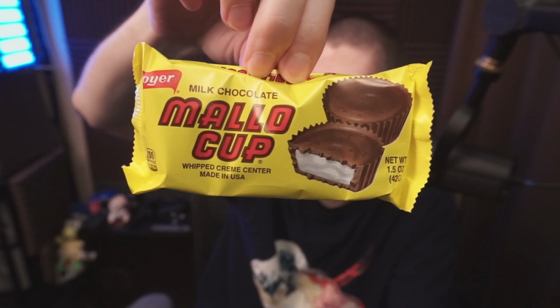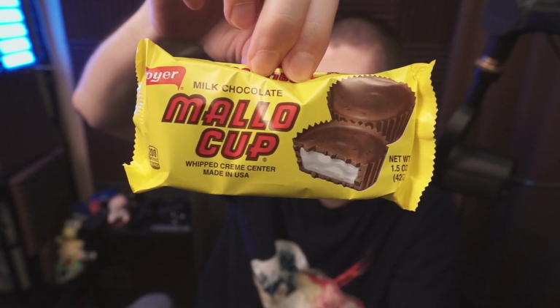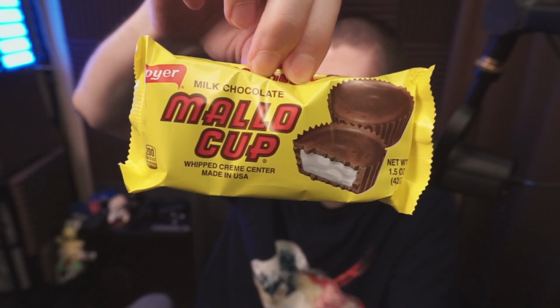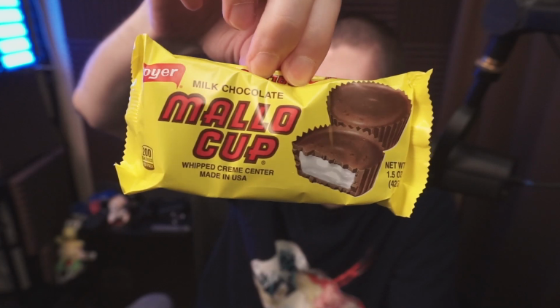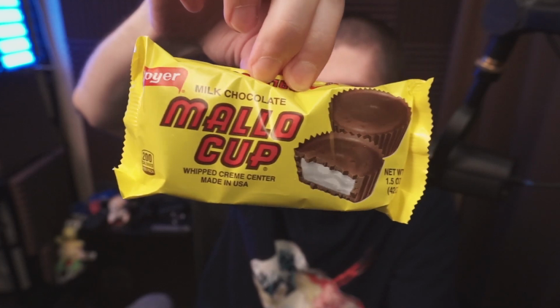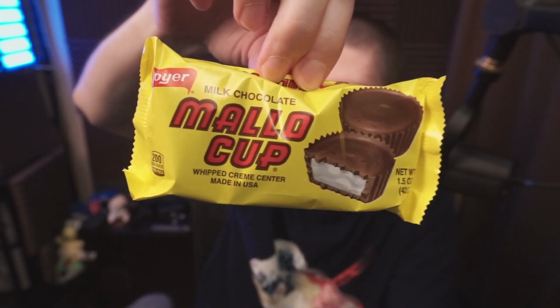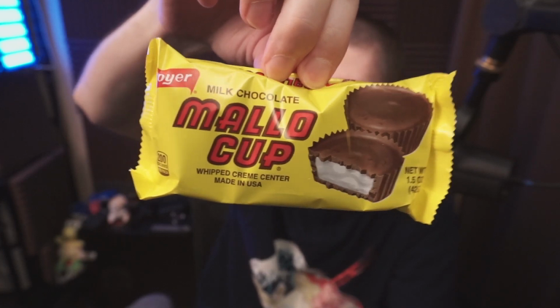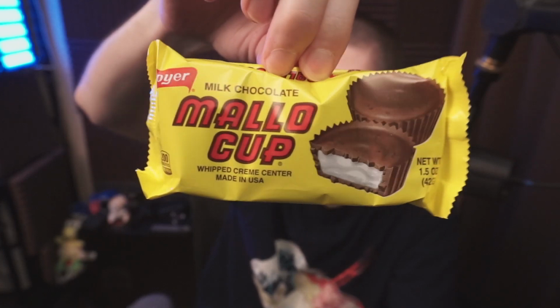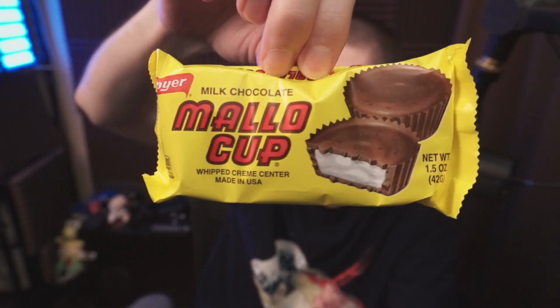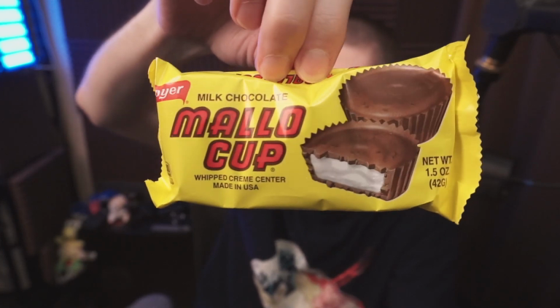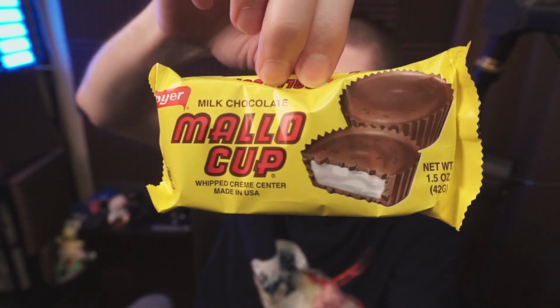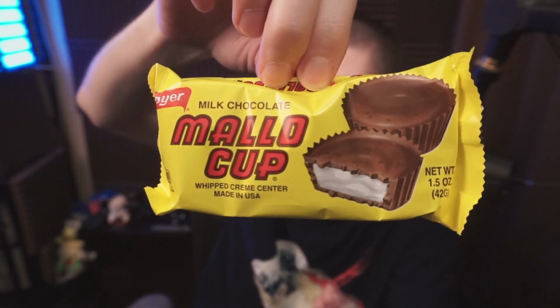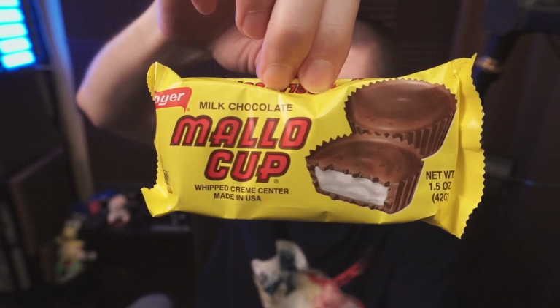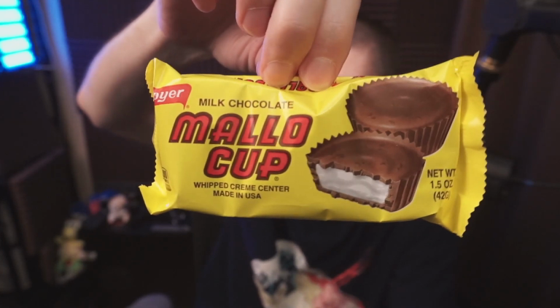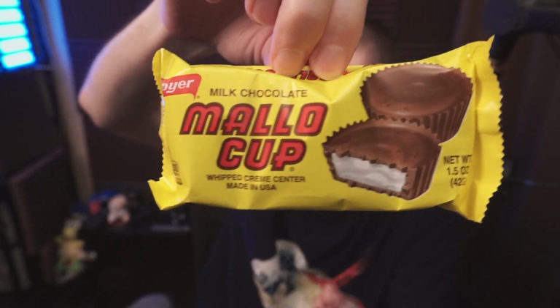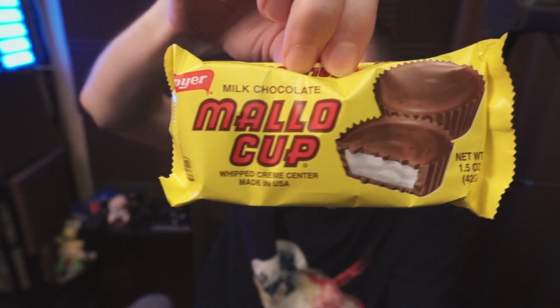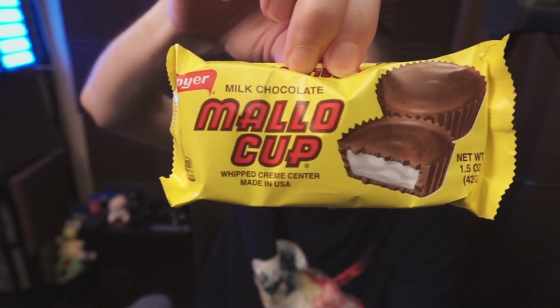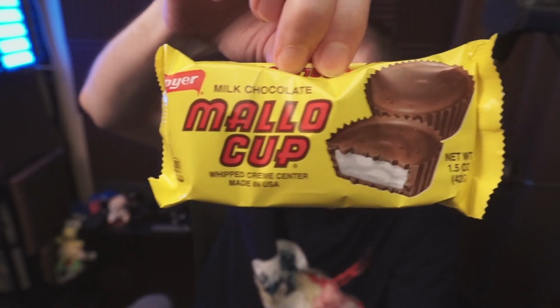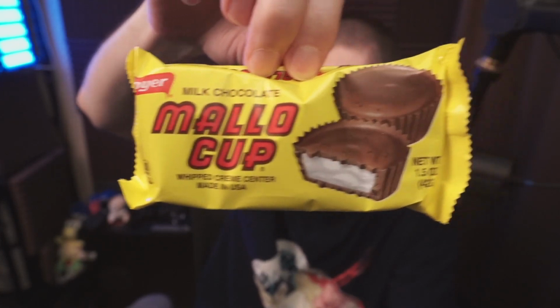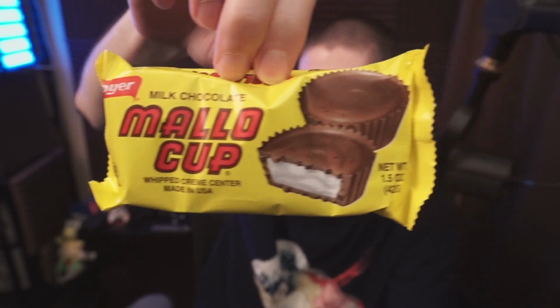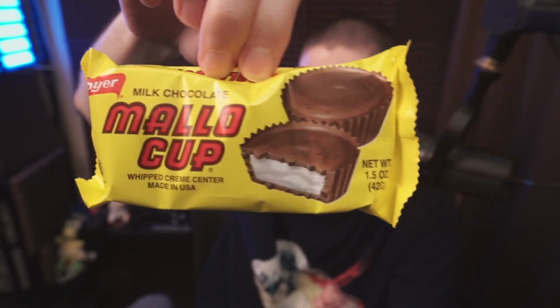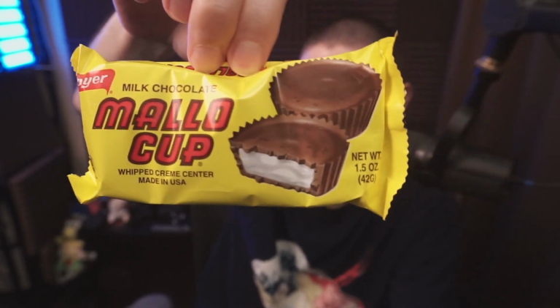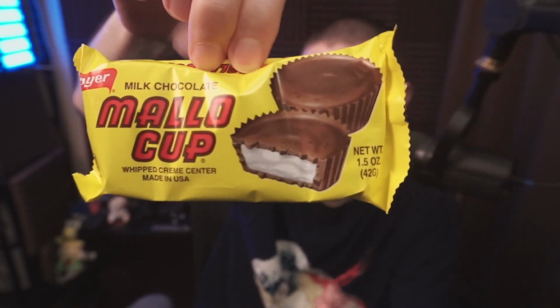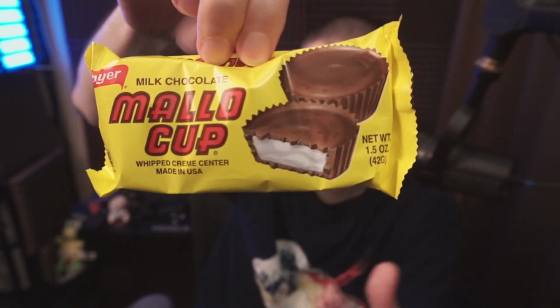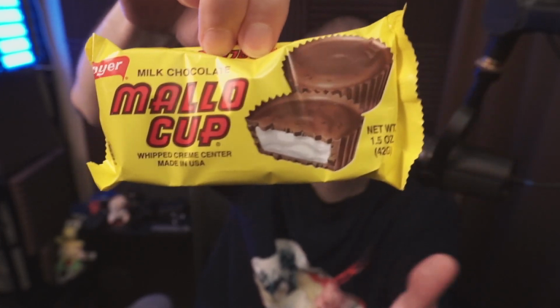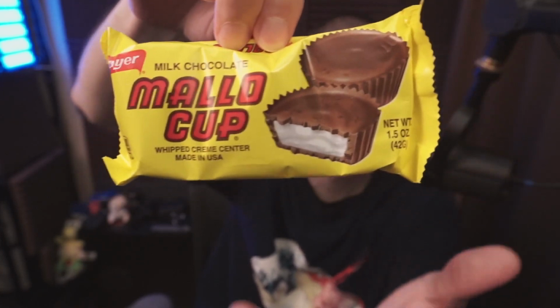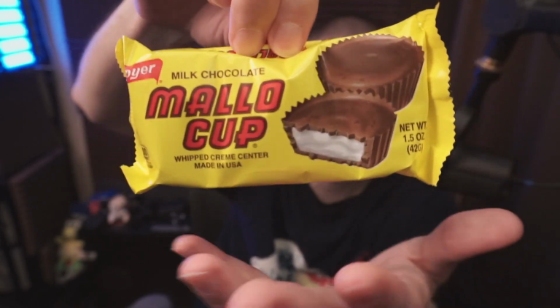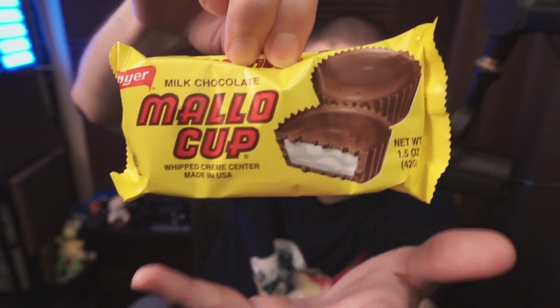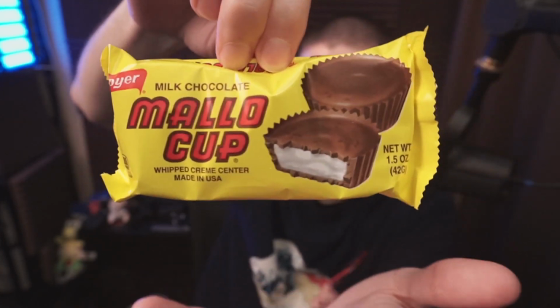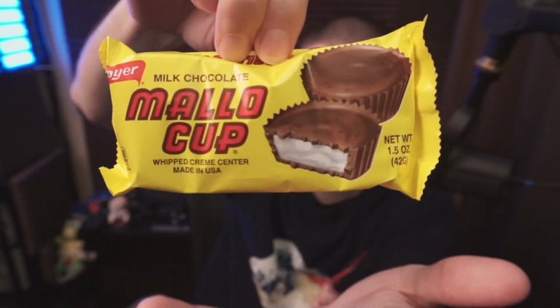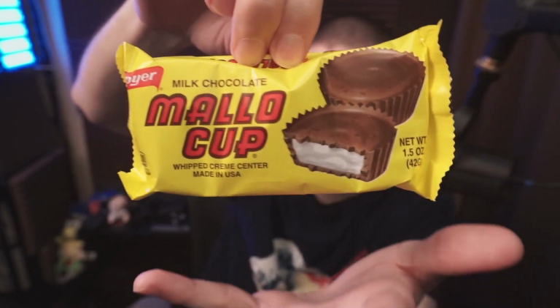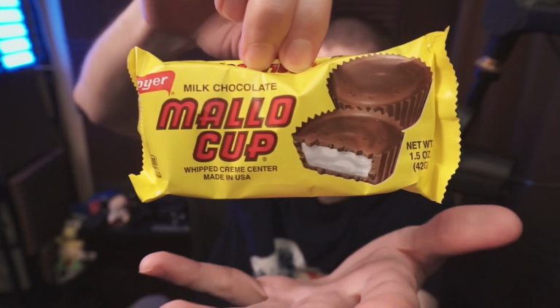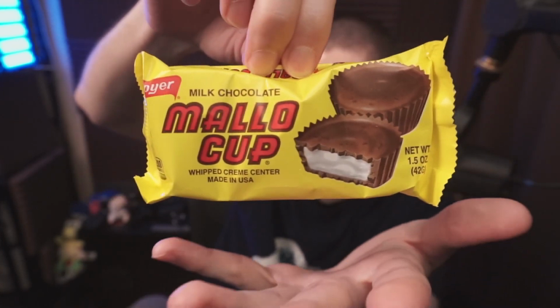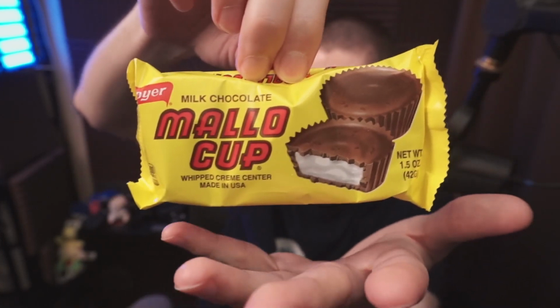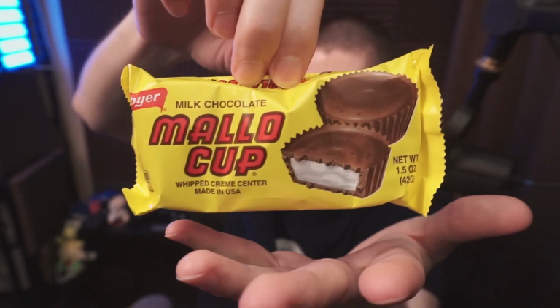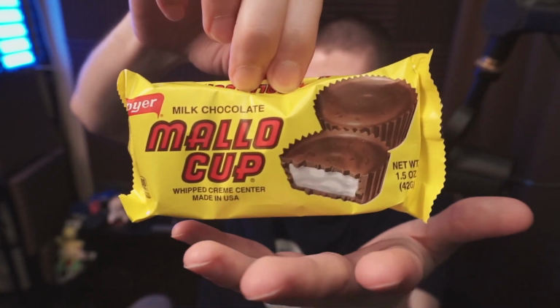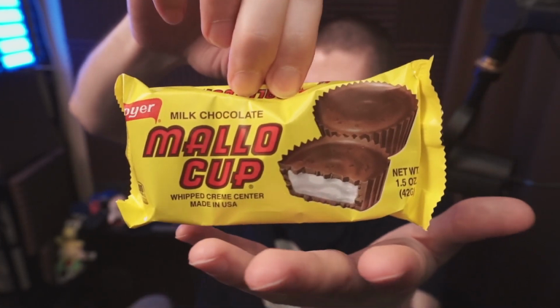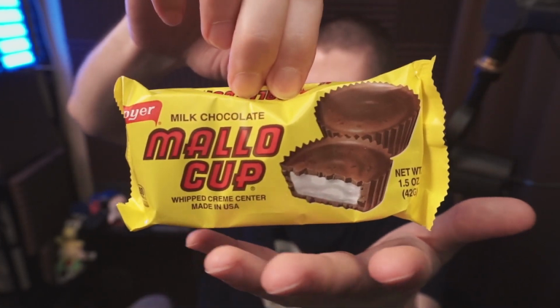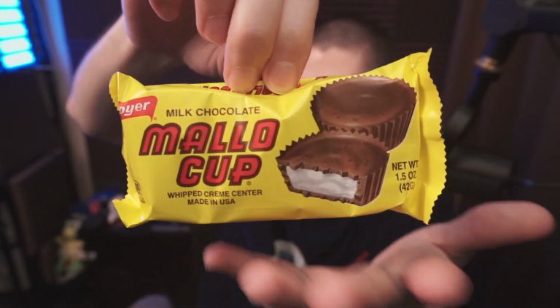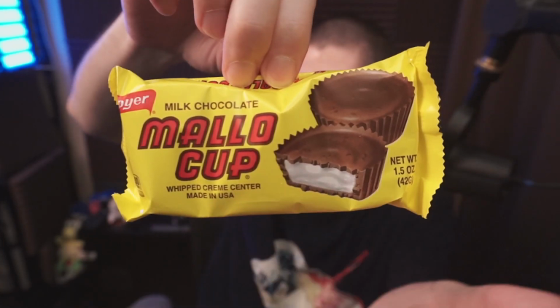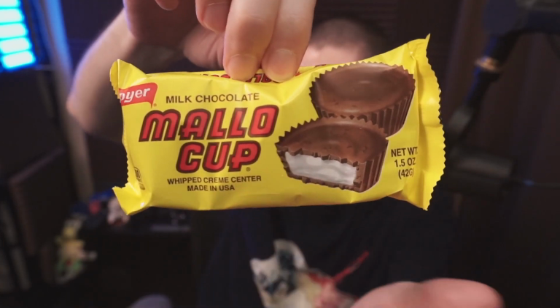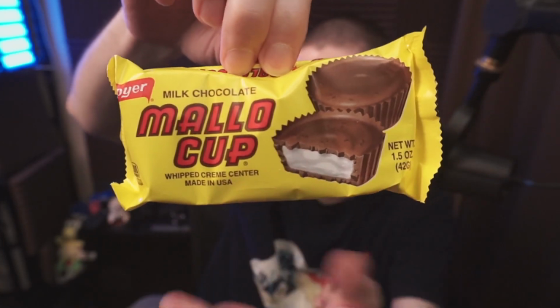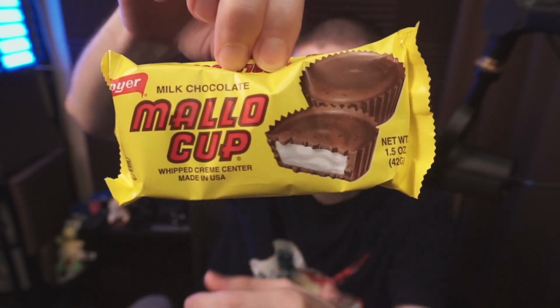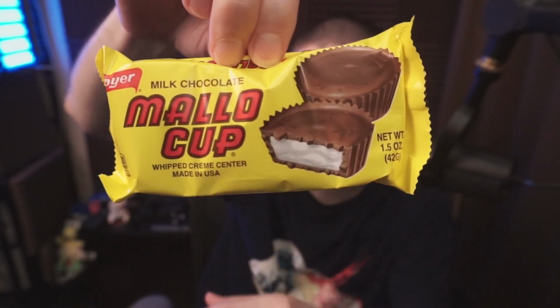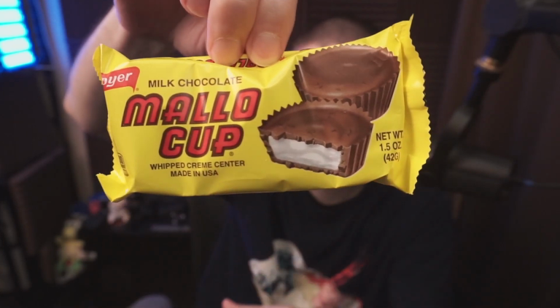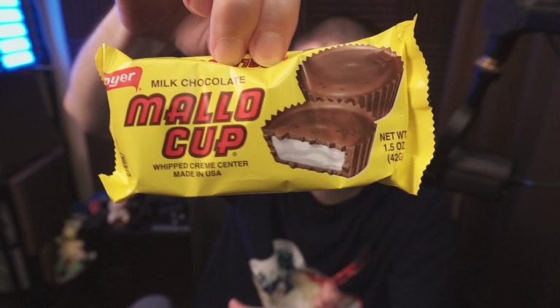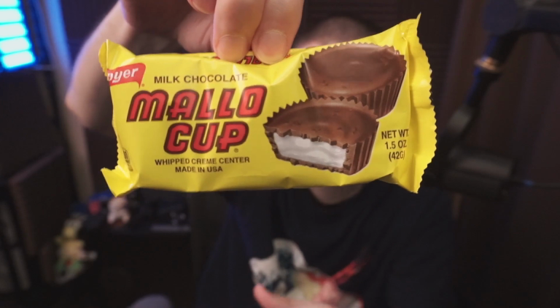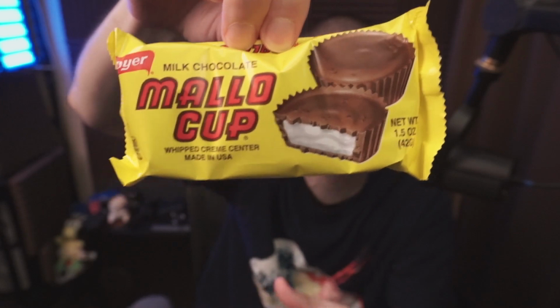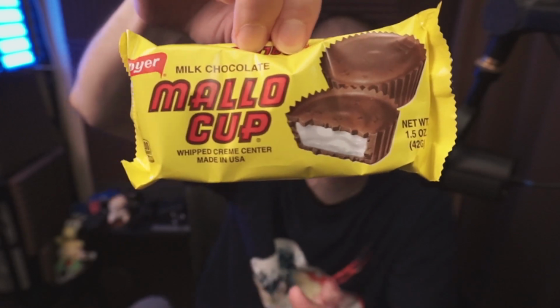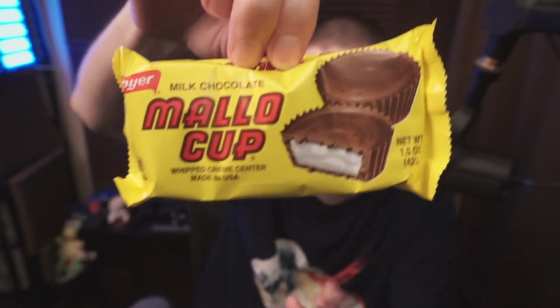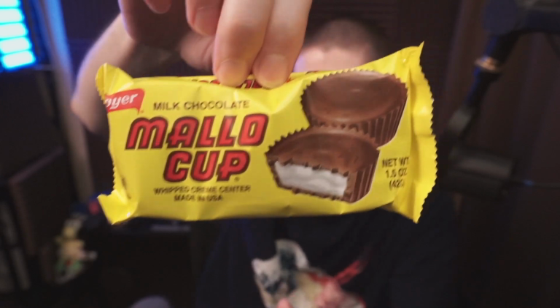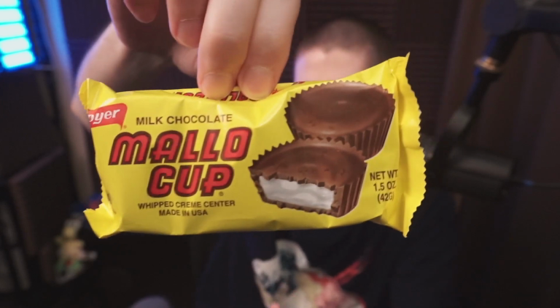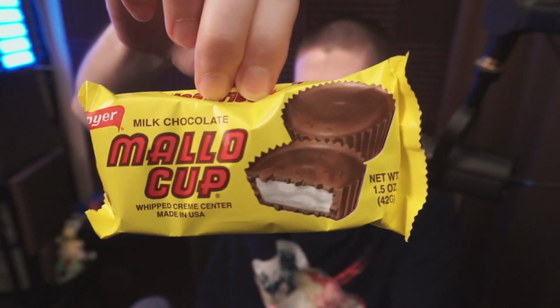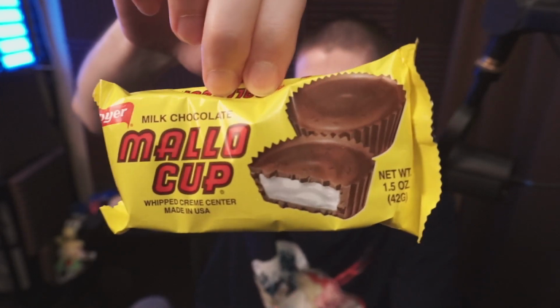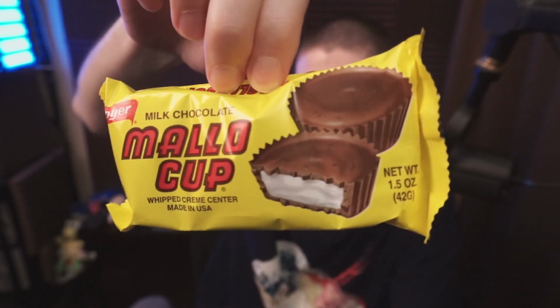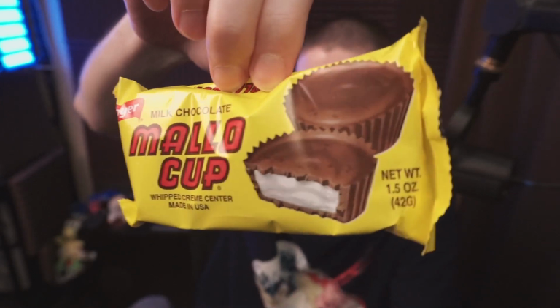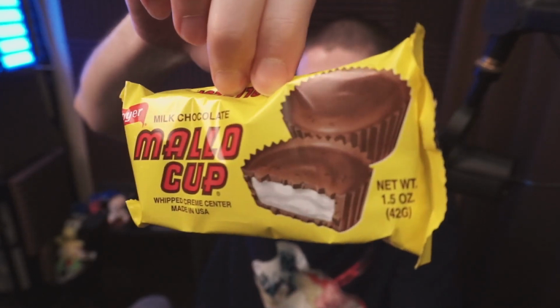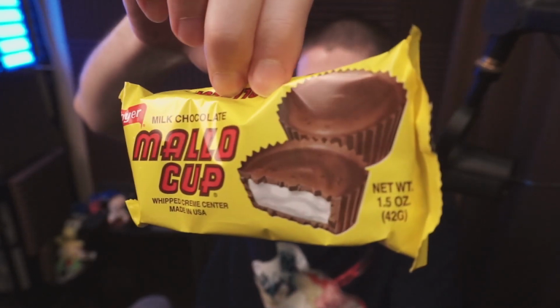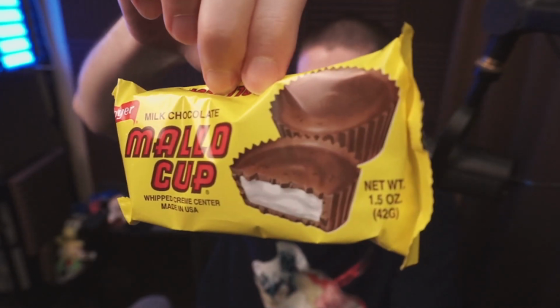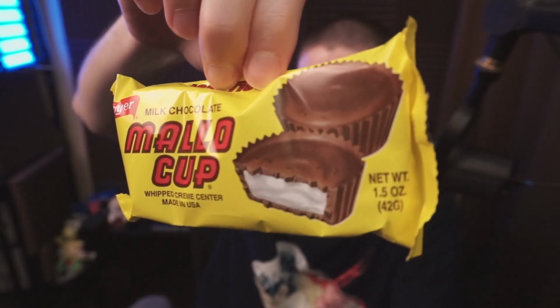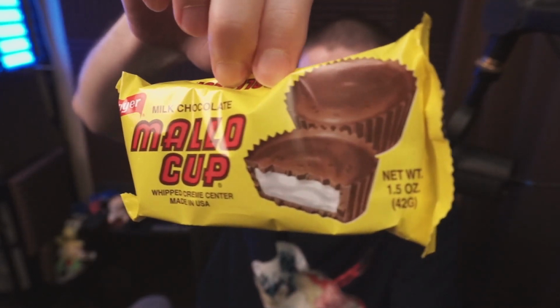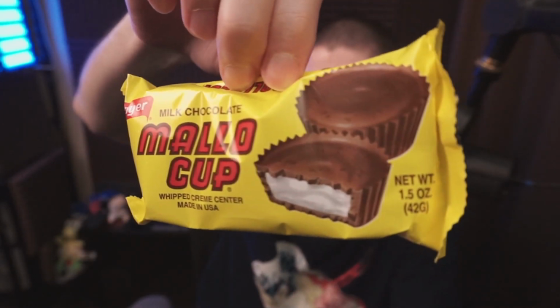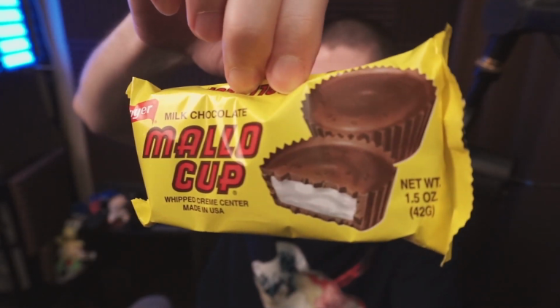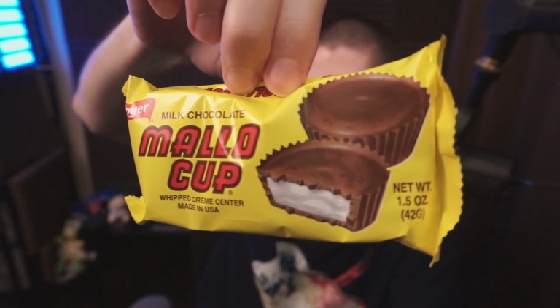Take a look at this milk chocolate mallow cup — an interesting alternative if you don't like peanut butter cups but you still enjoy this type of dessert.